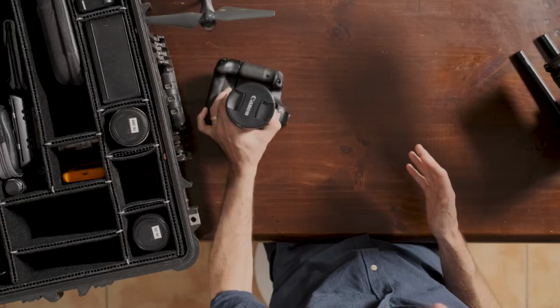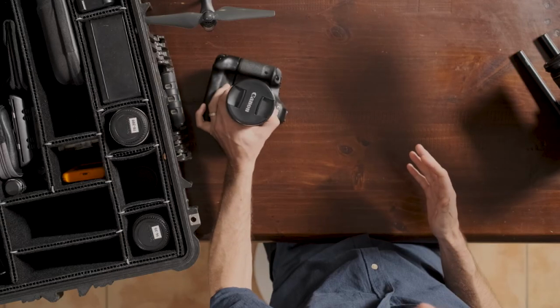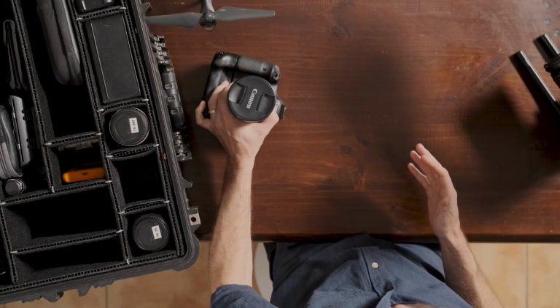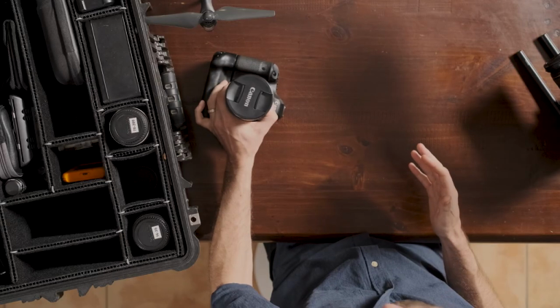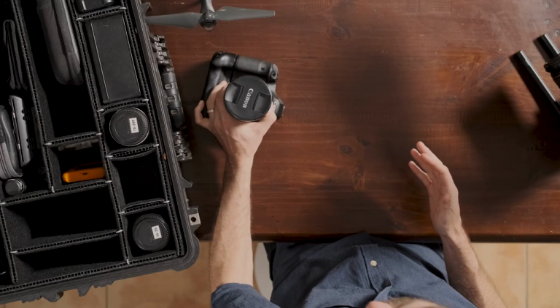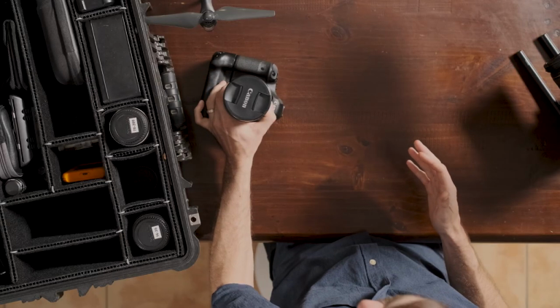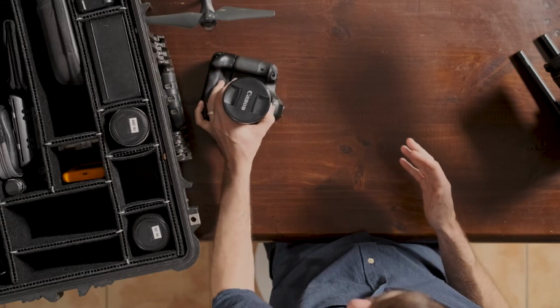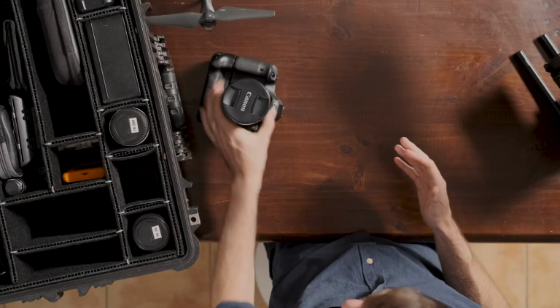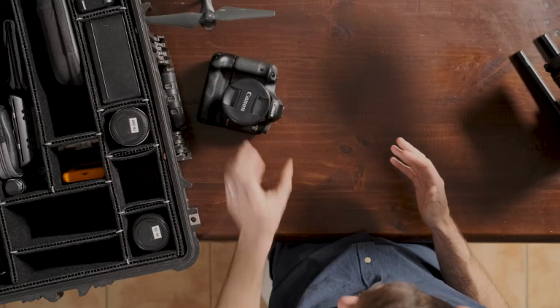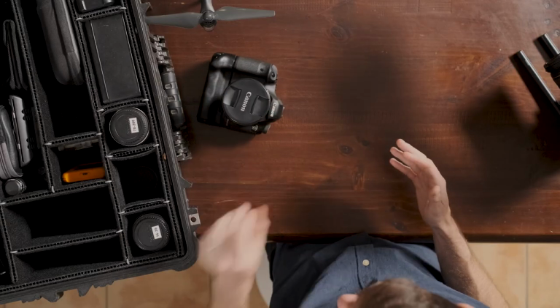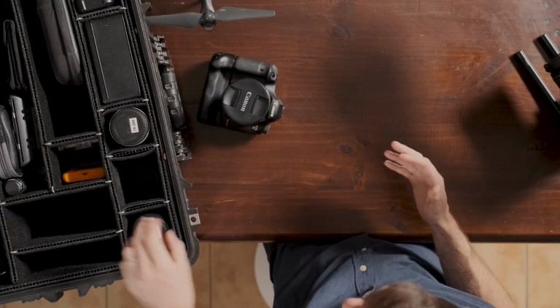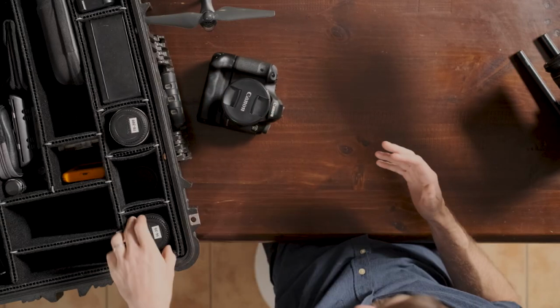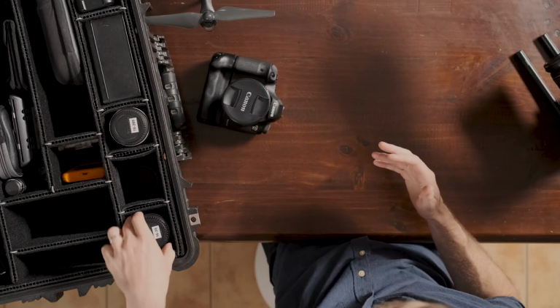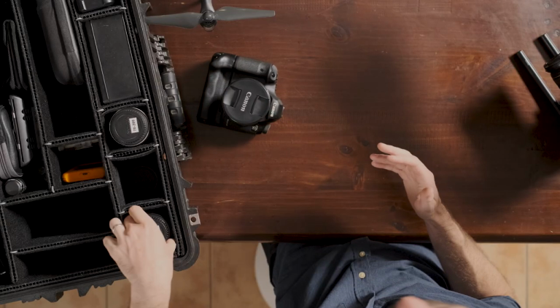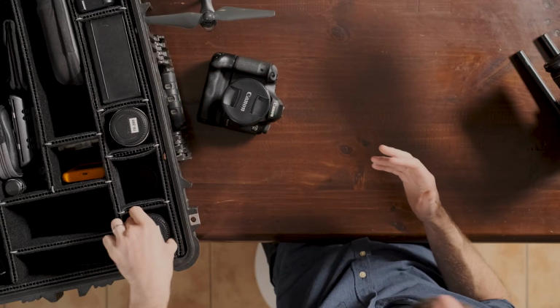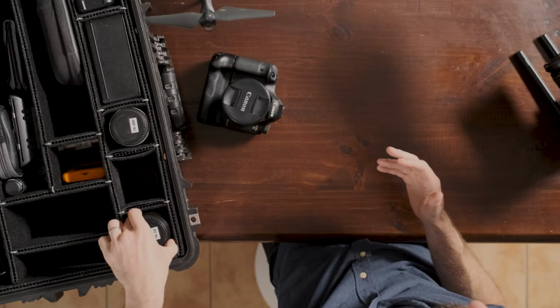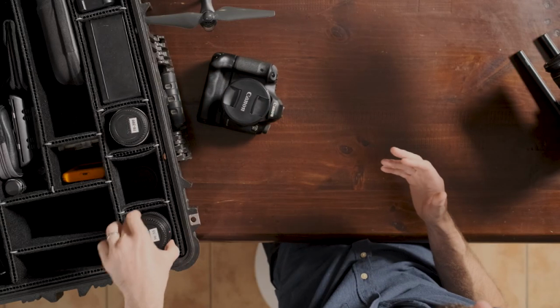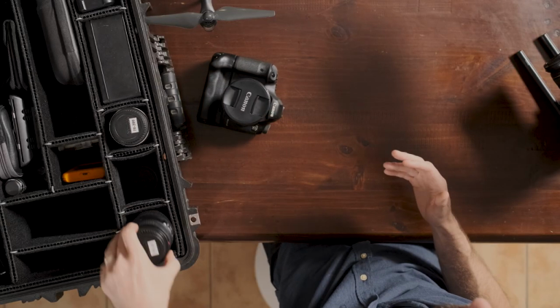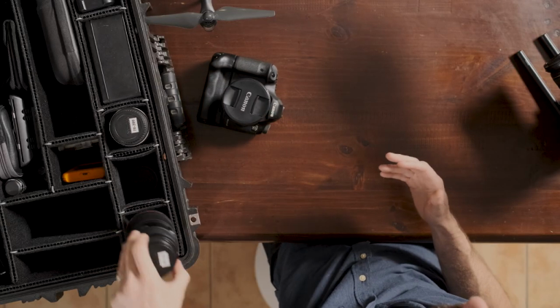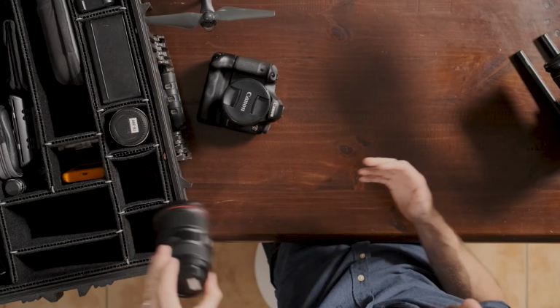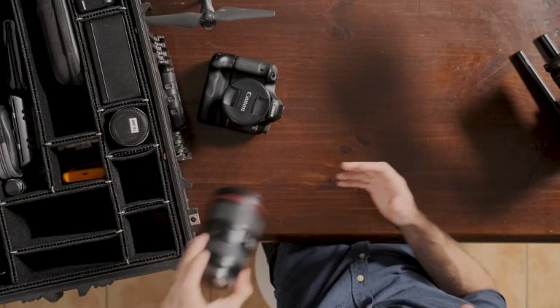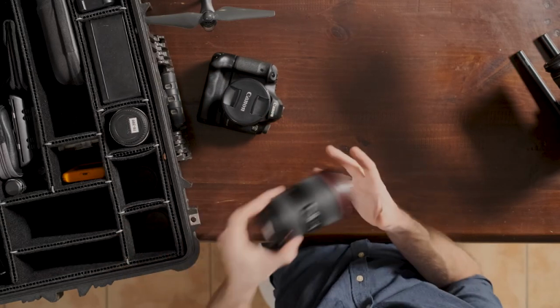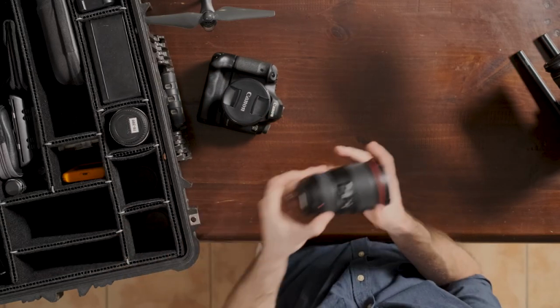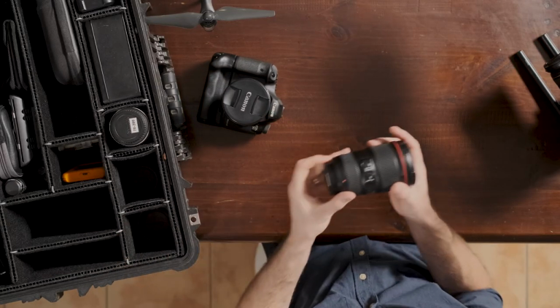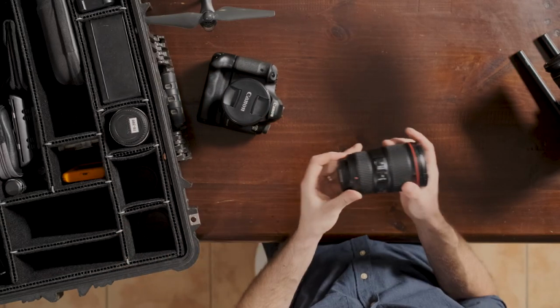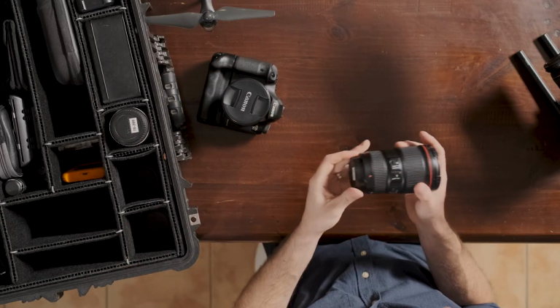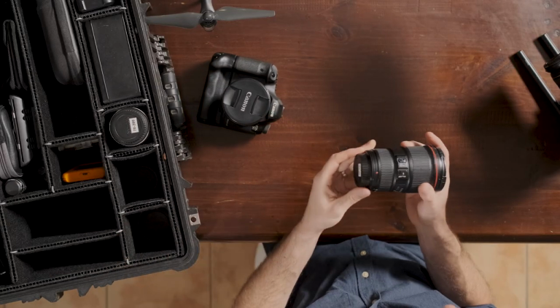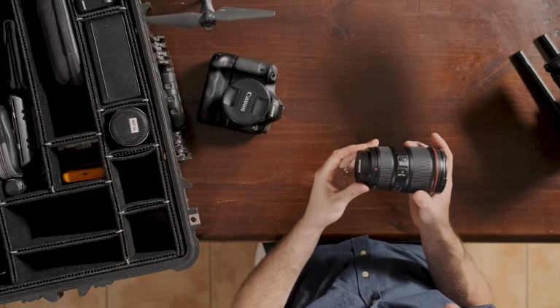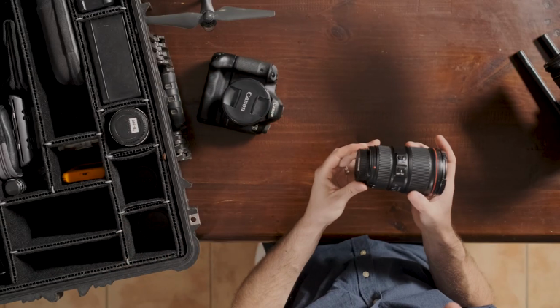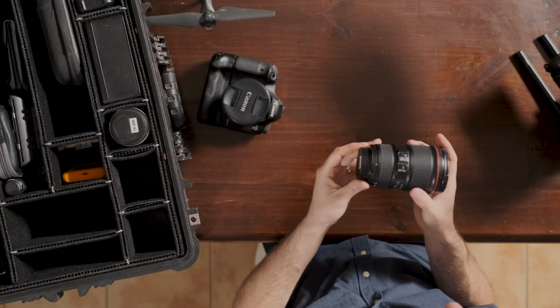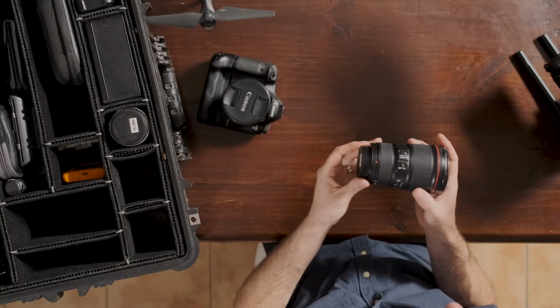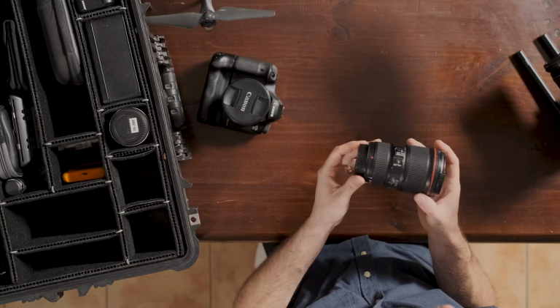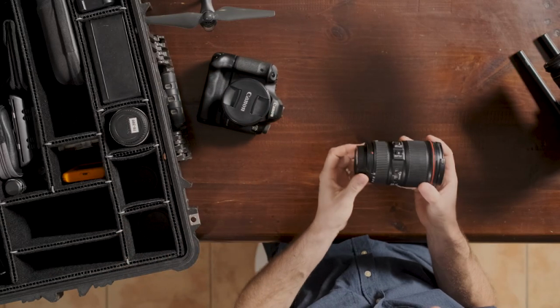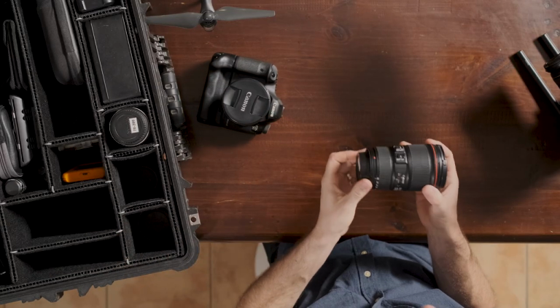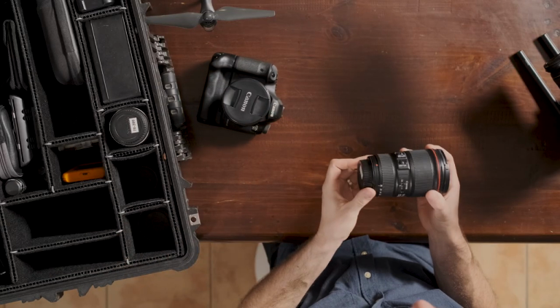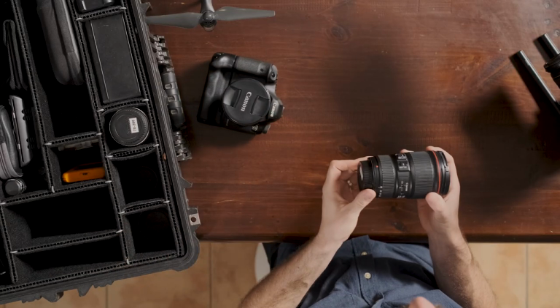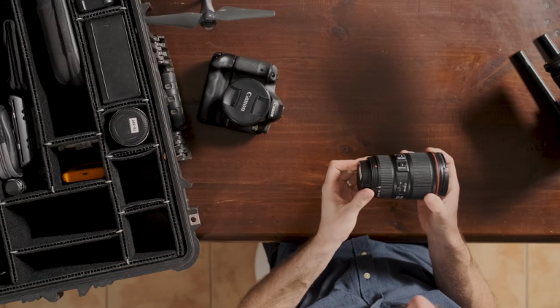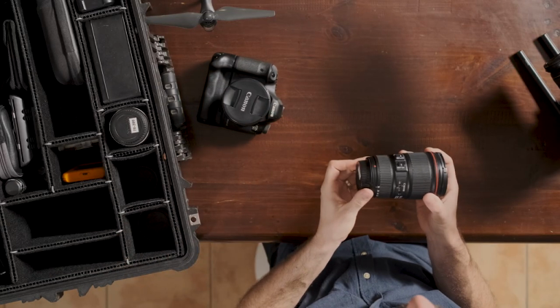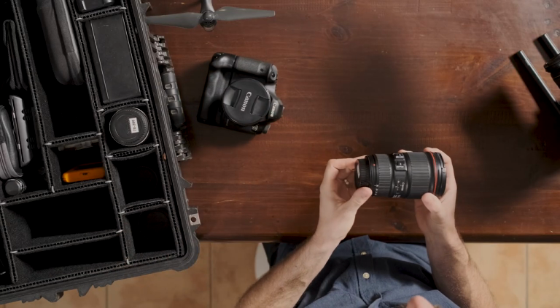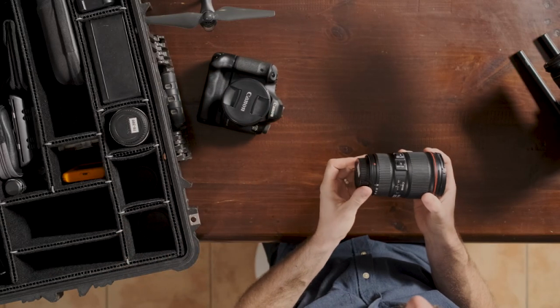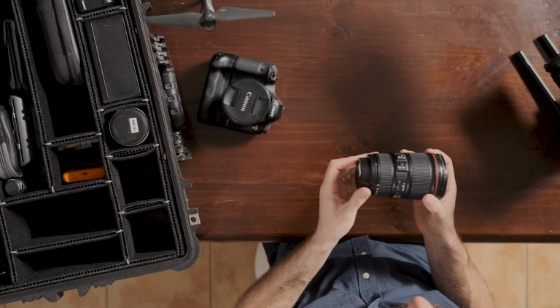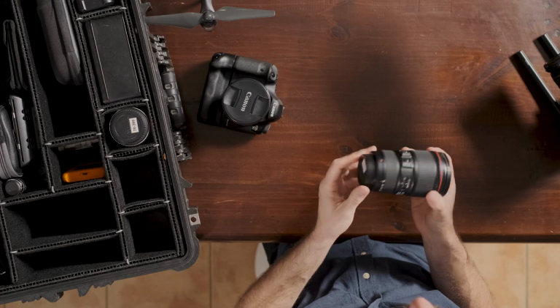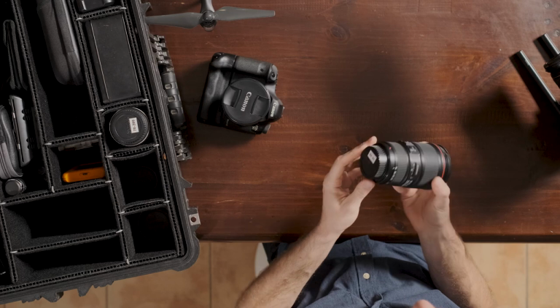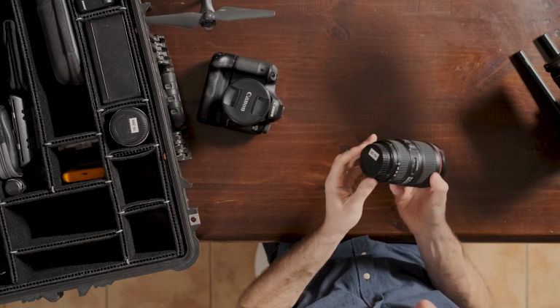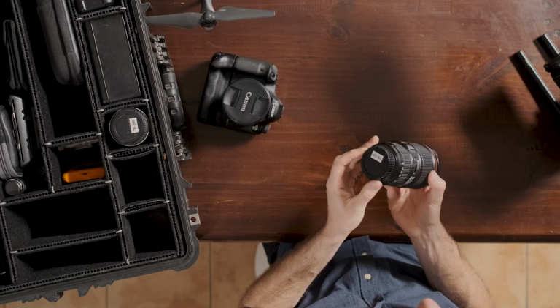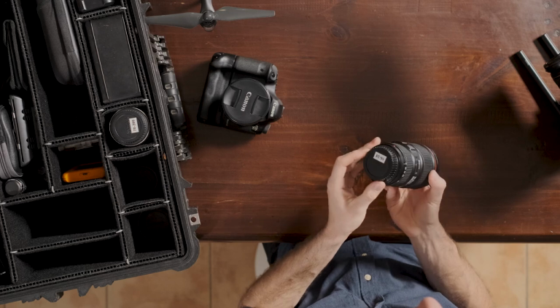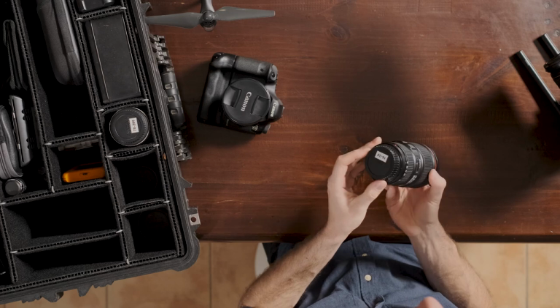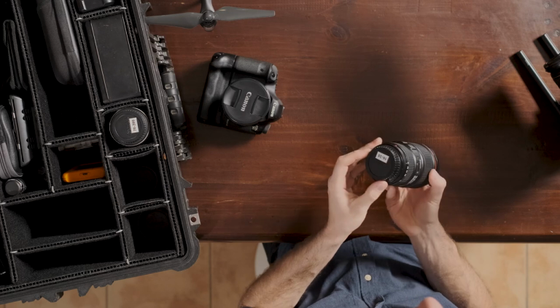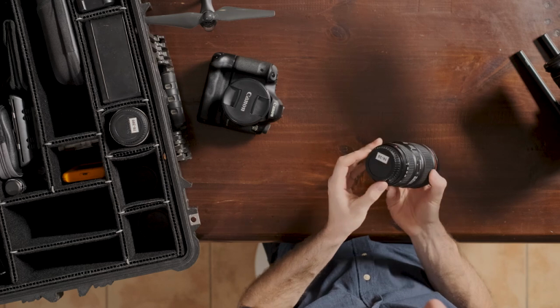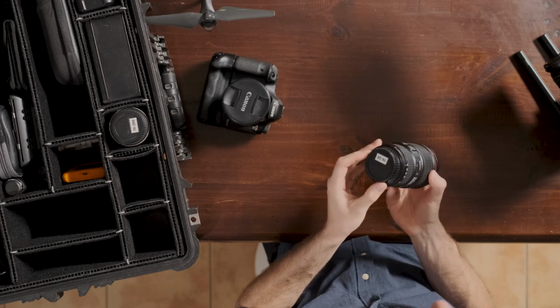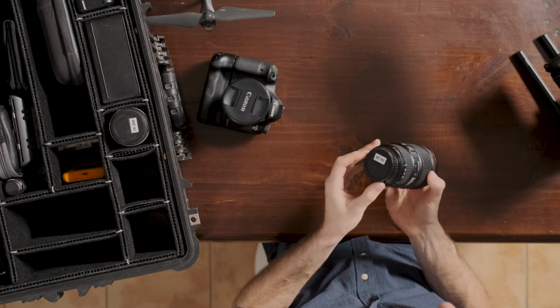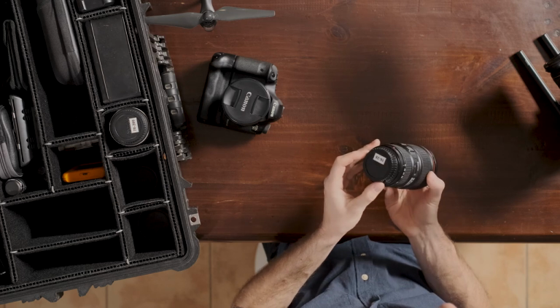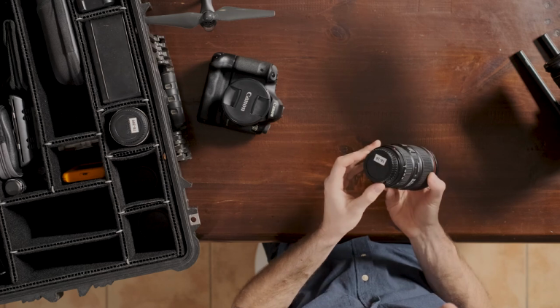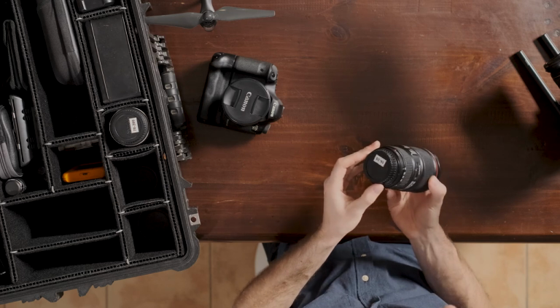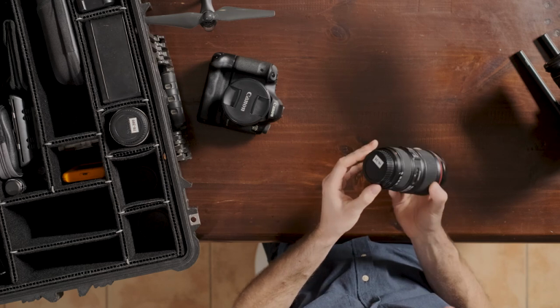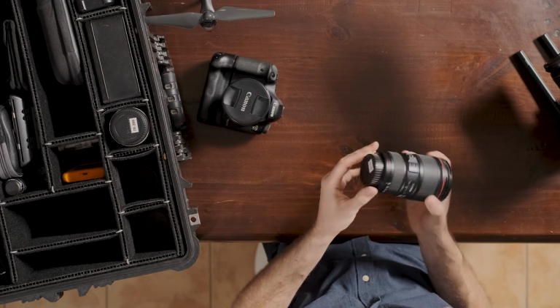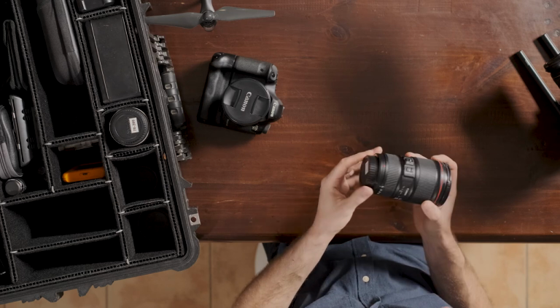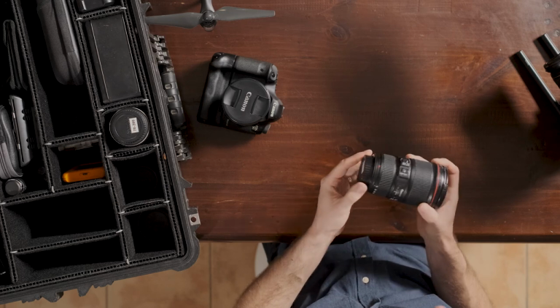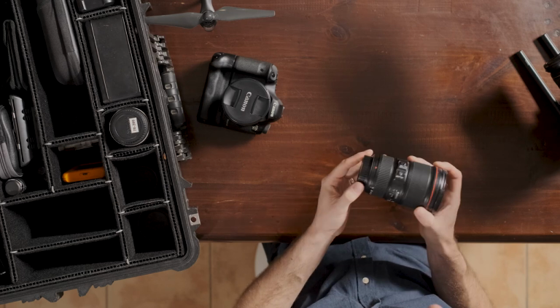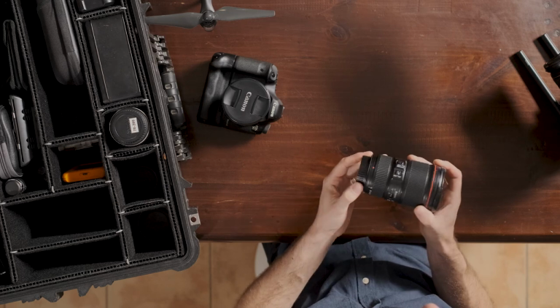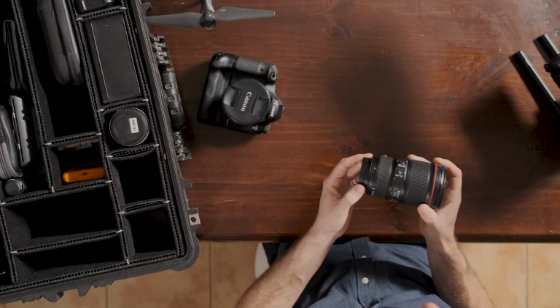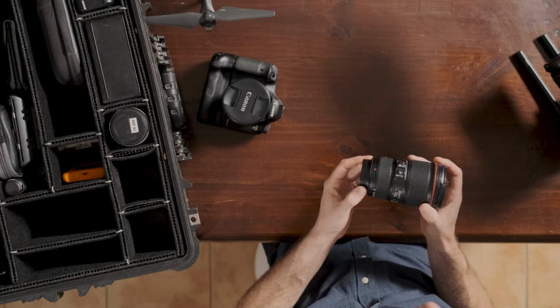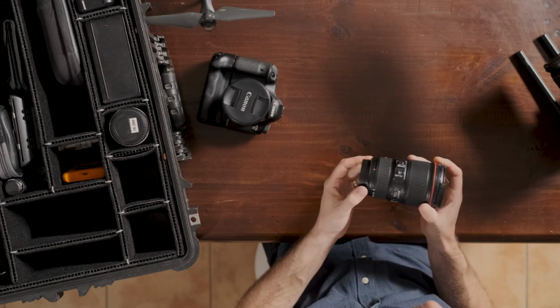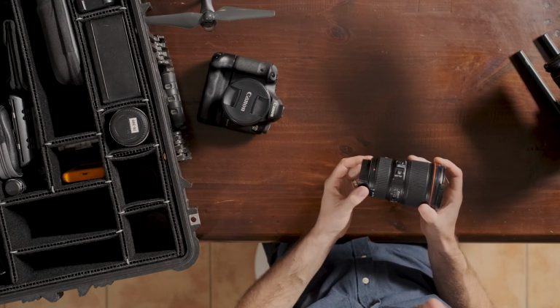Often I'll try and mix things up and use the wide angle lens that I've got, which is a 16-35mm f4.